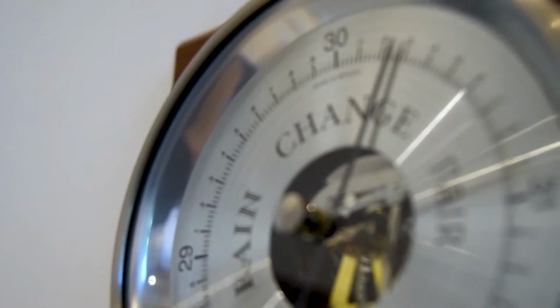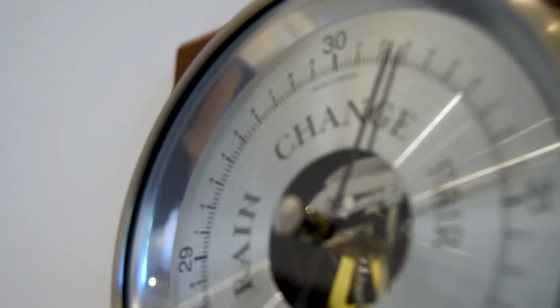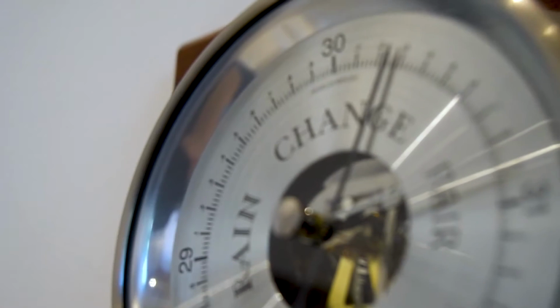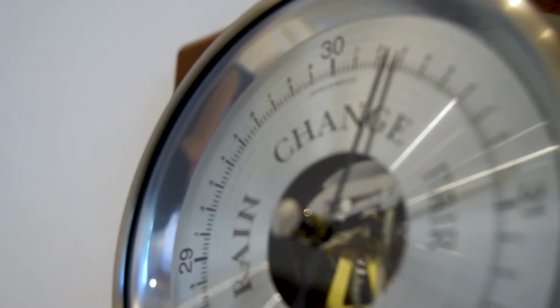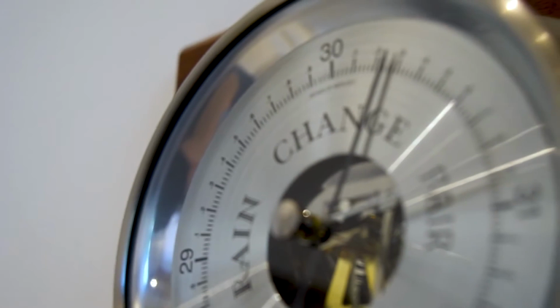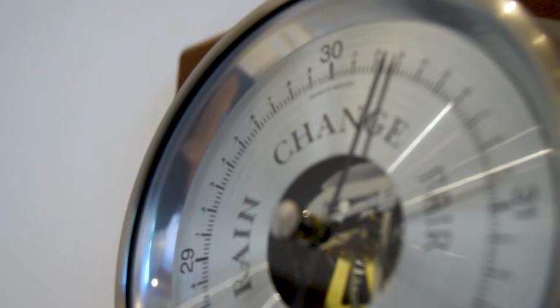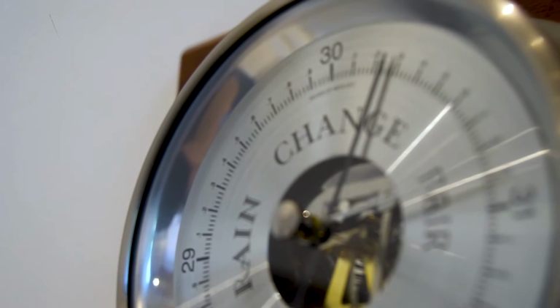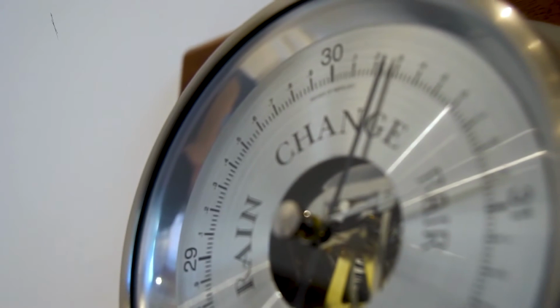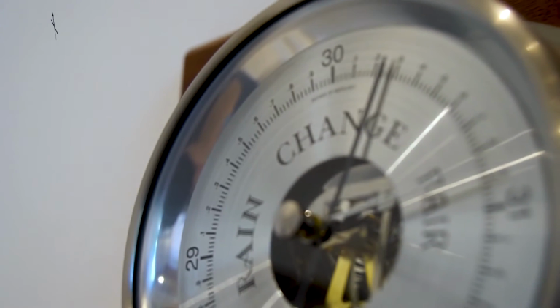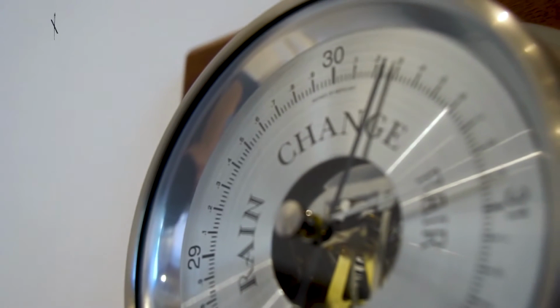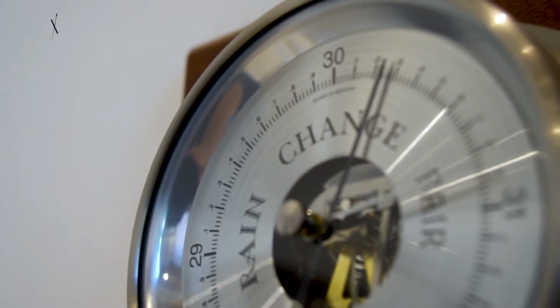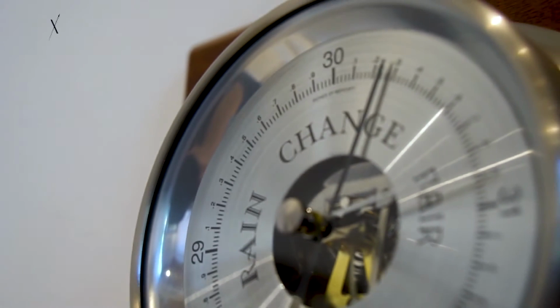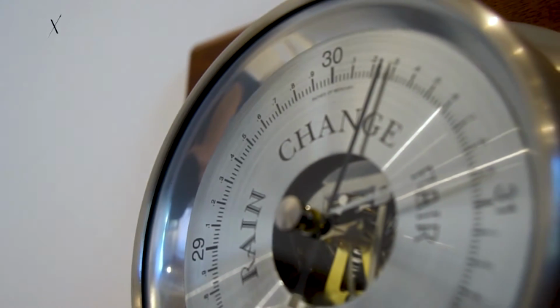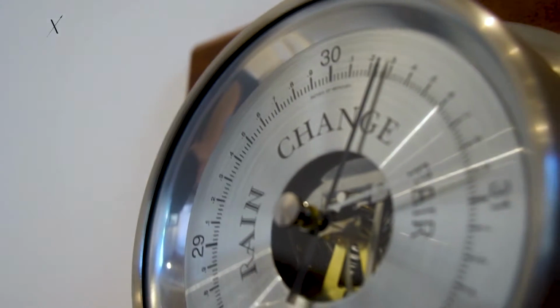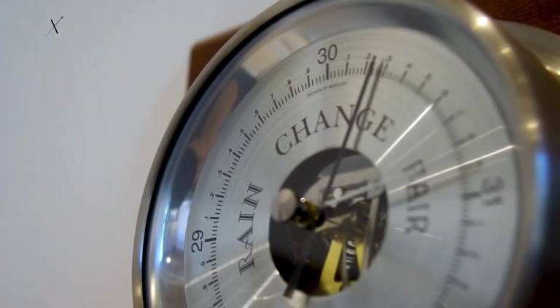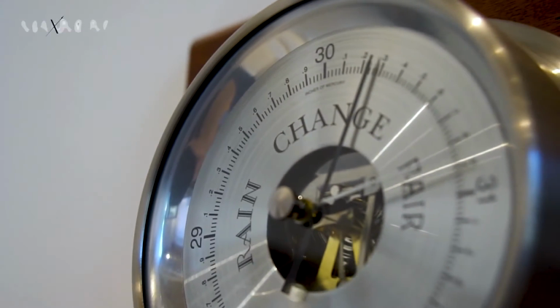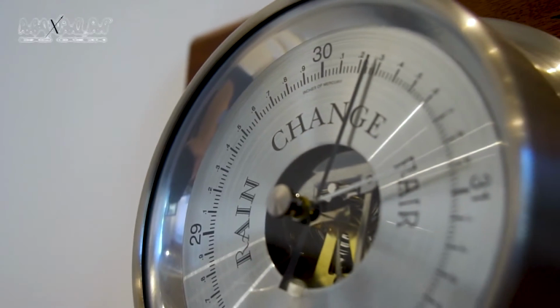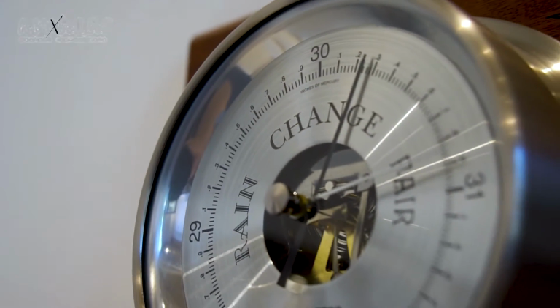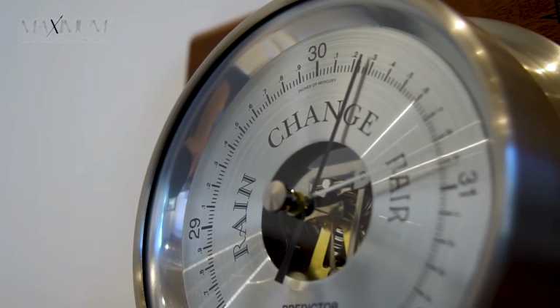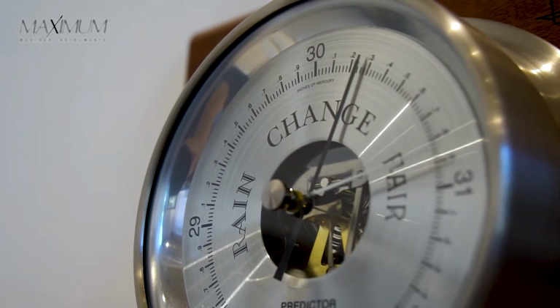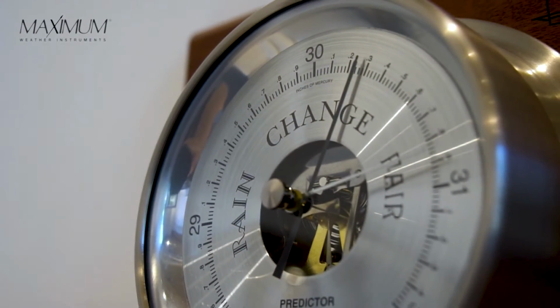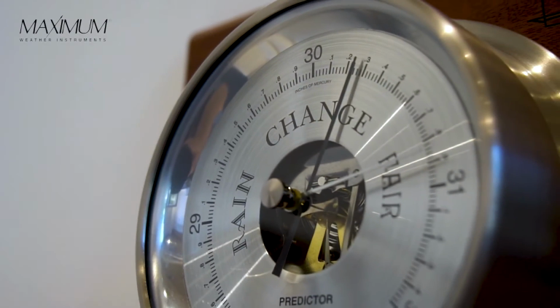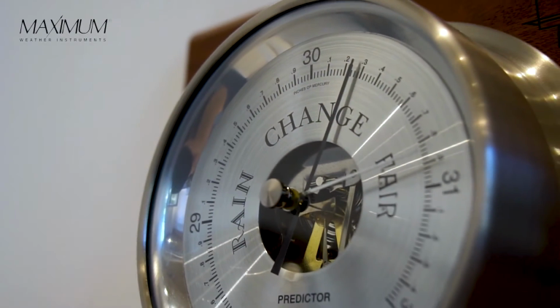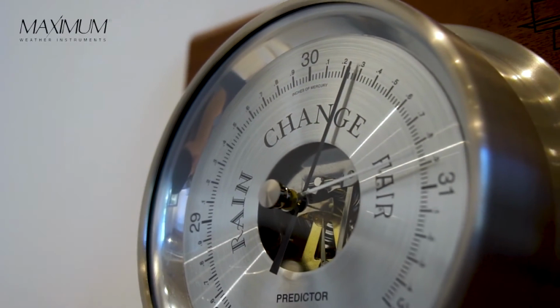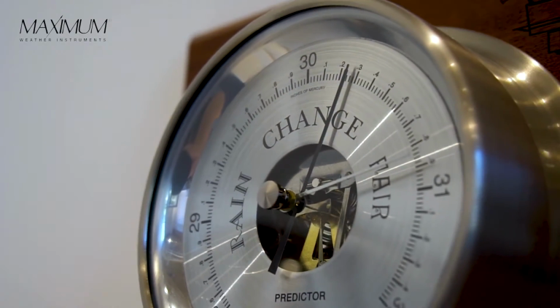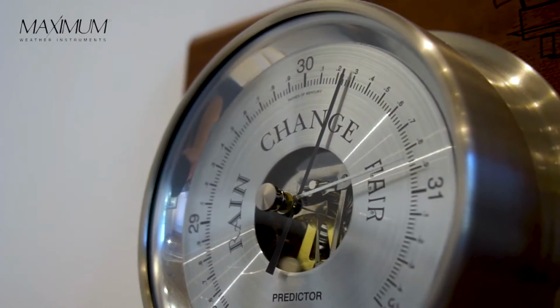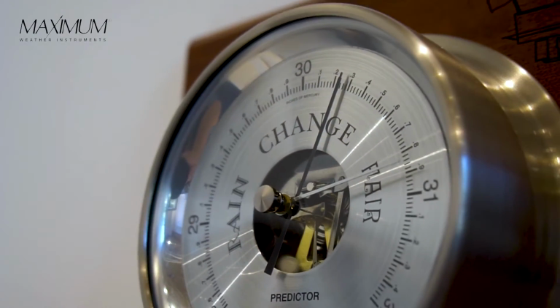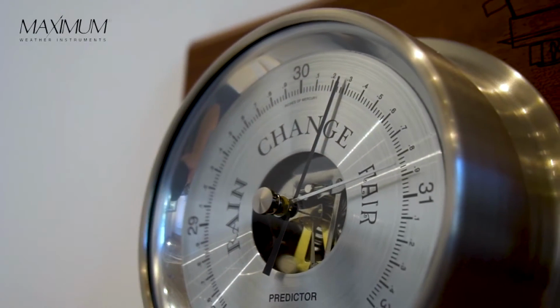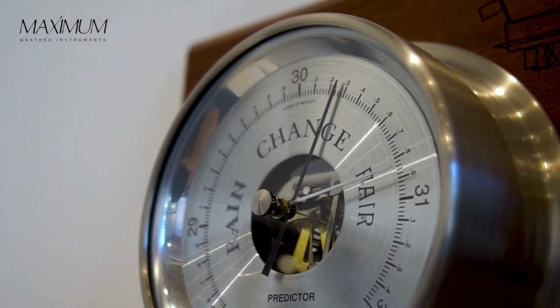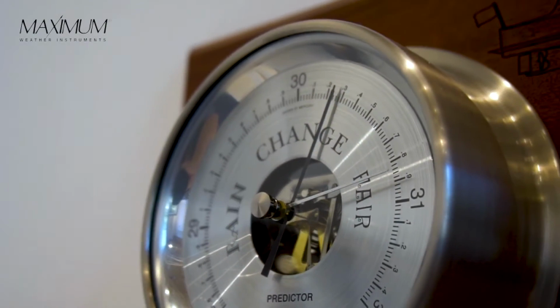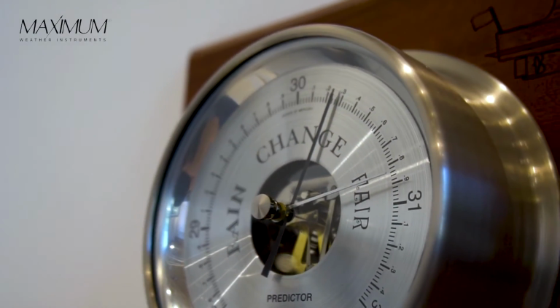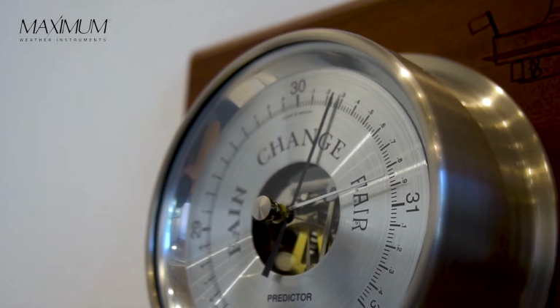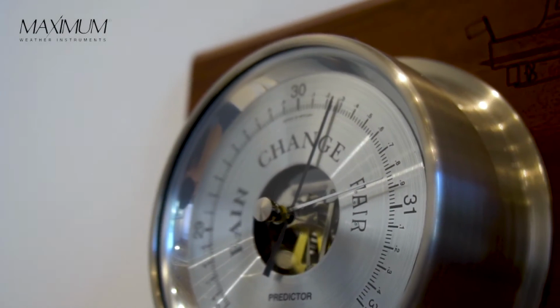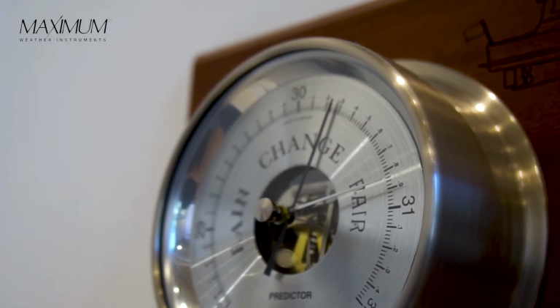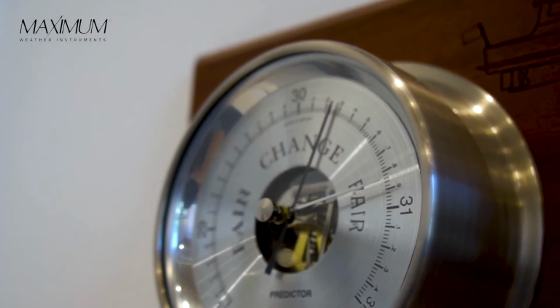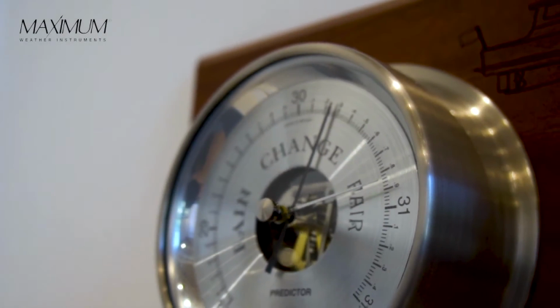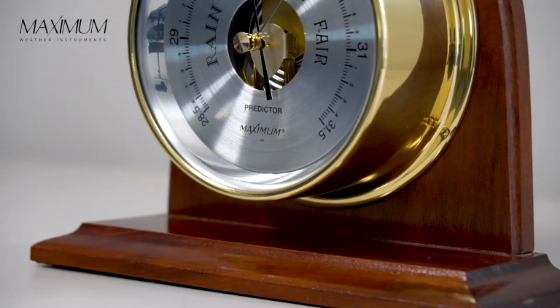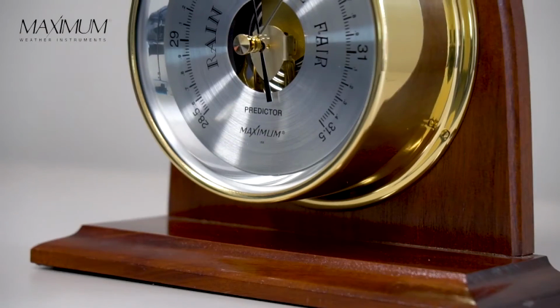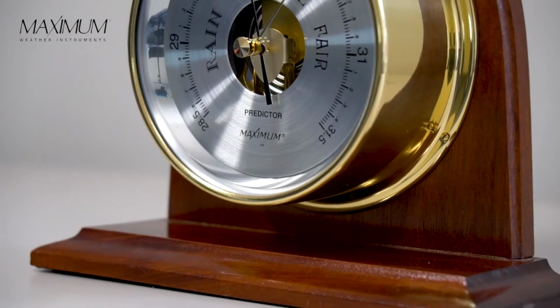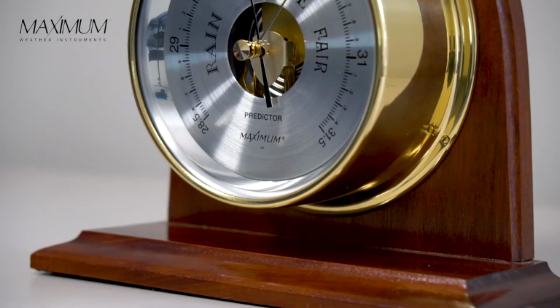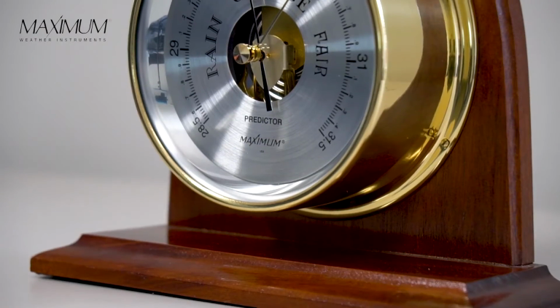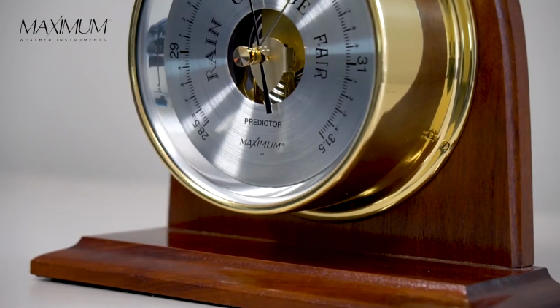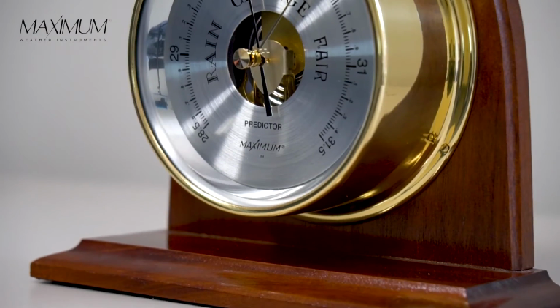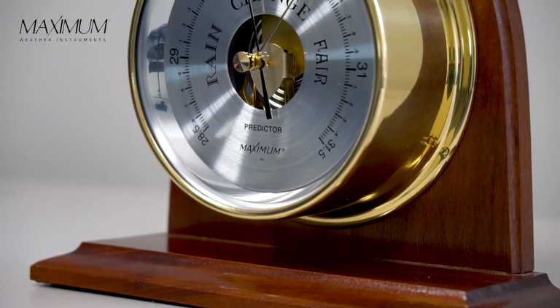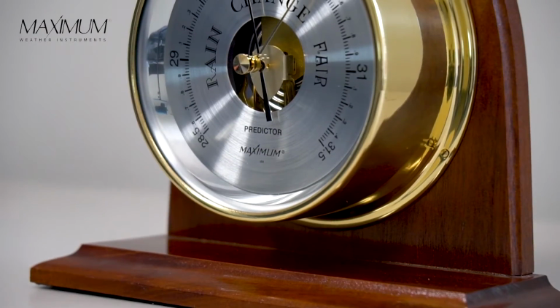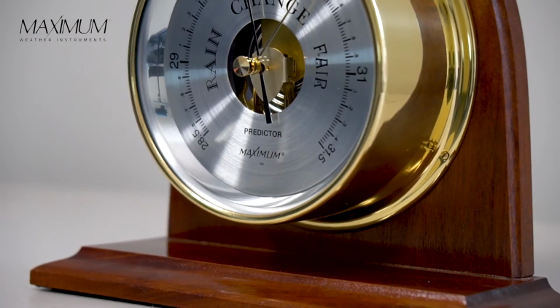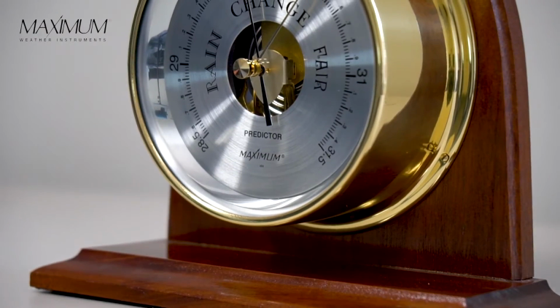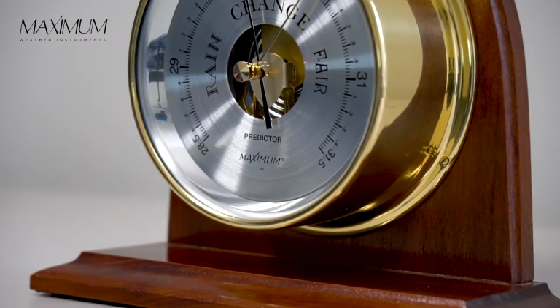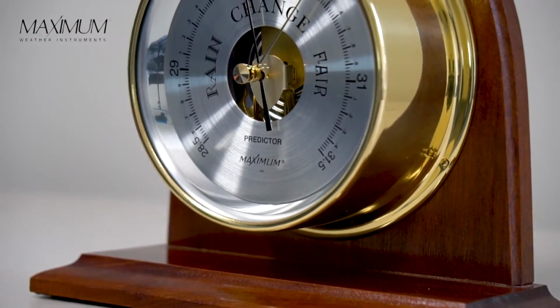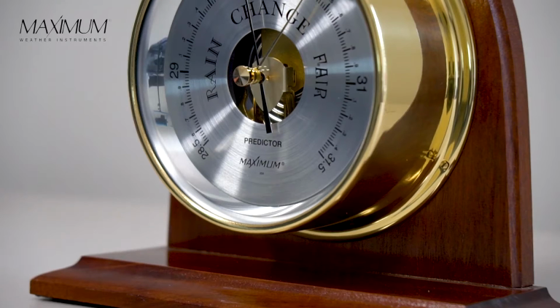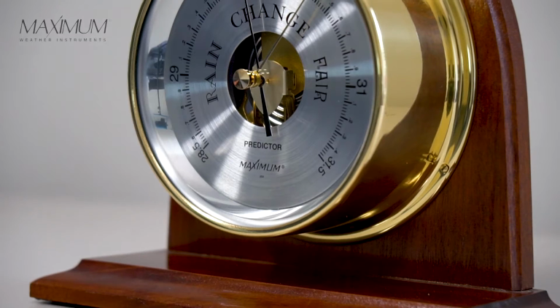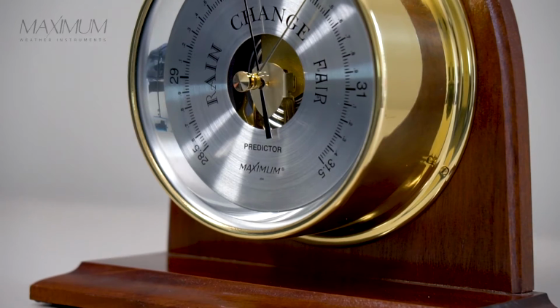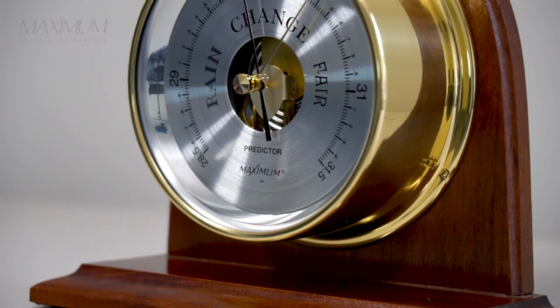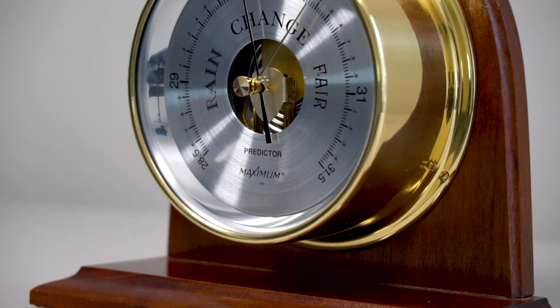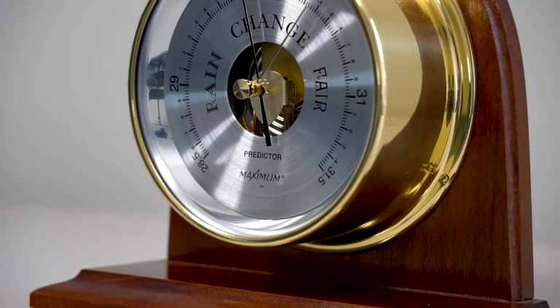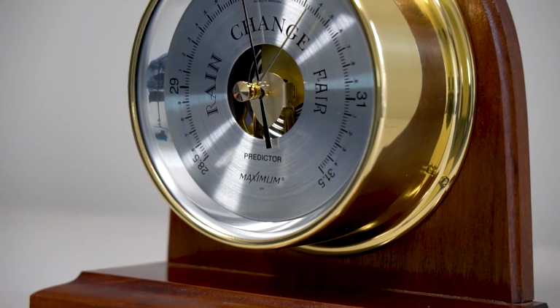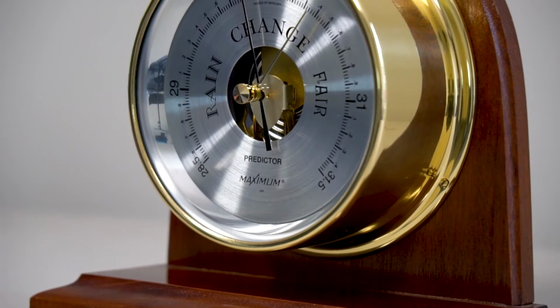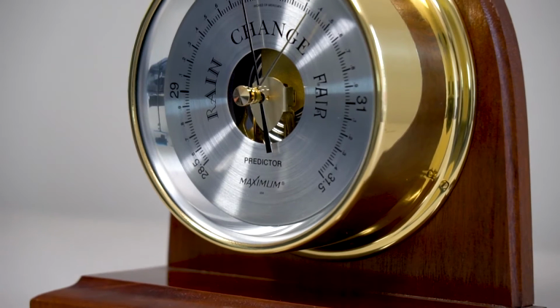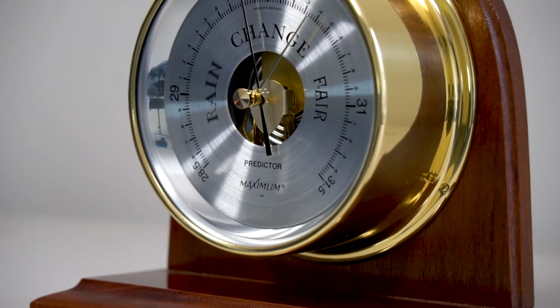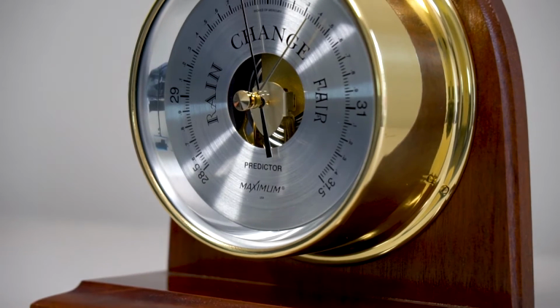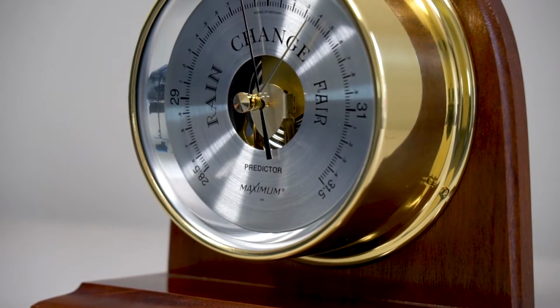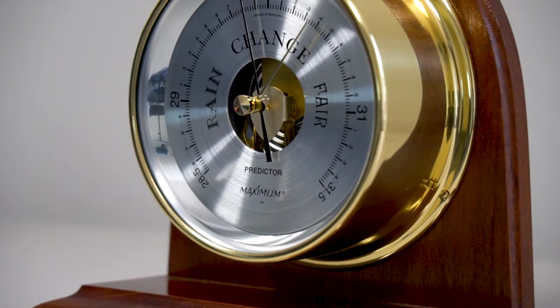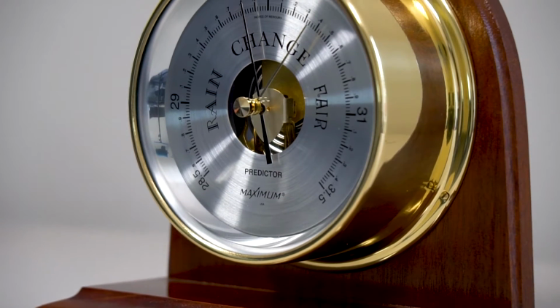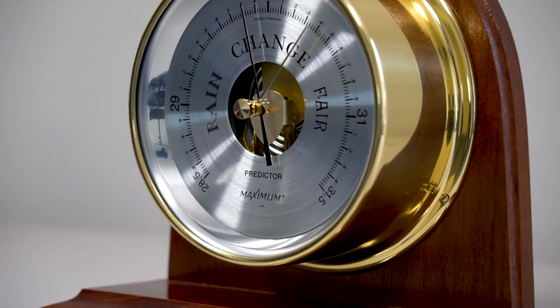When you receive your barometer, it will have been calibrated and tested at our facility and will need only one adjustment before installing at your location.